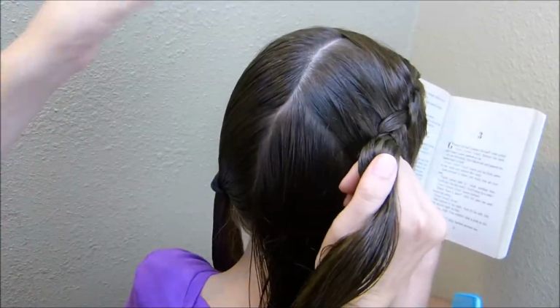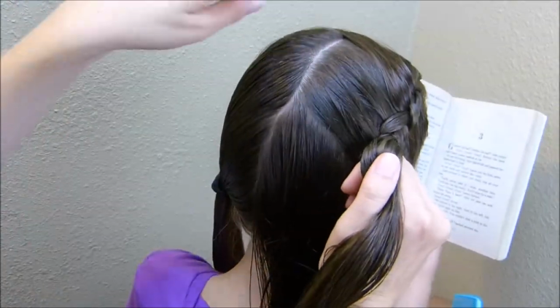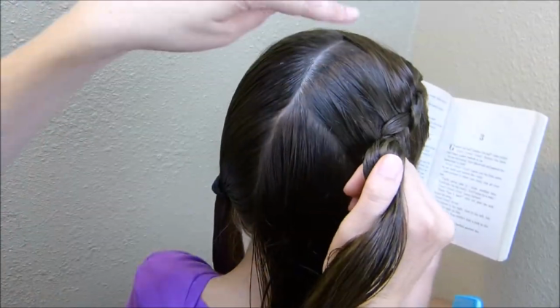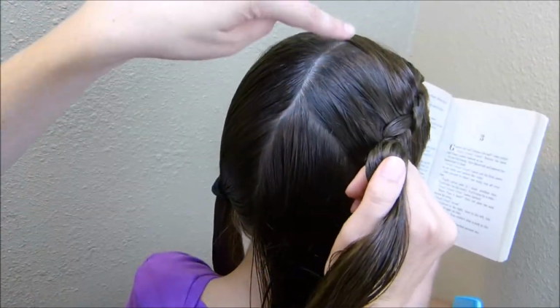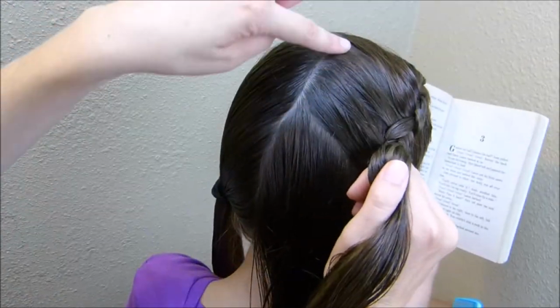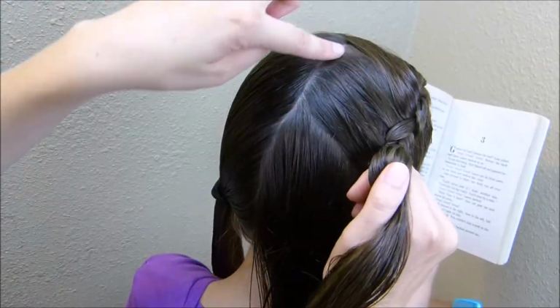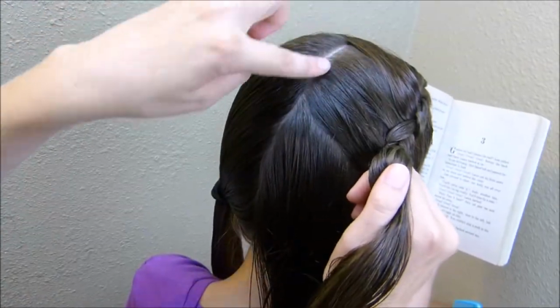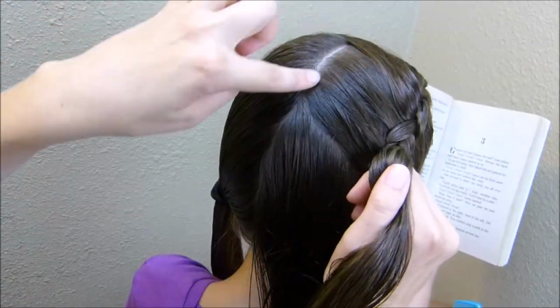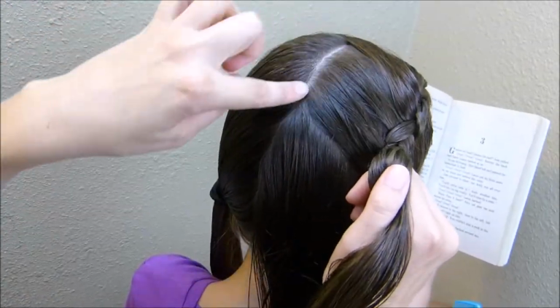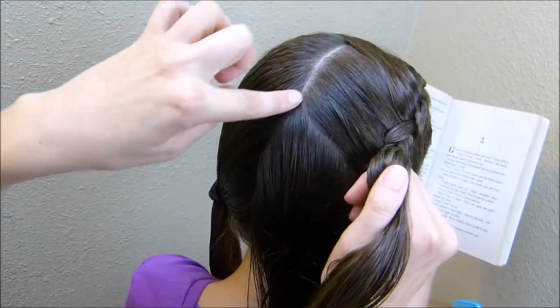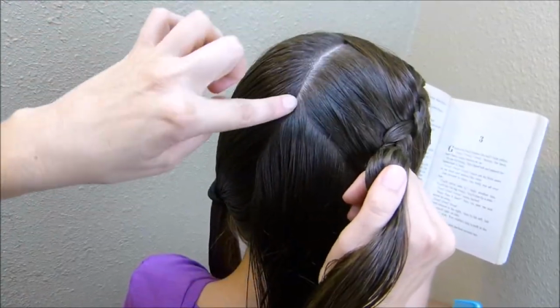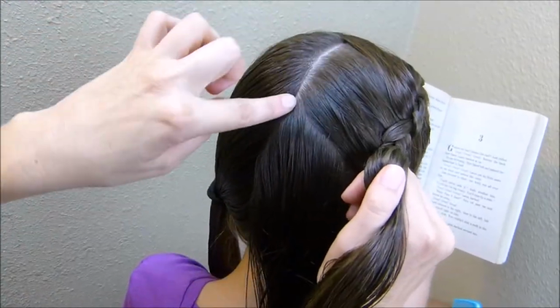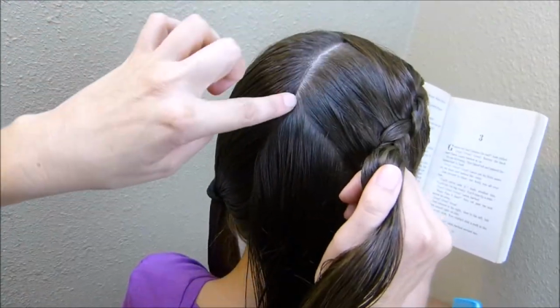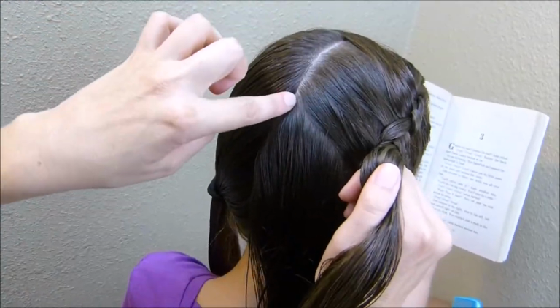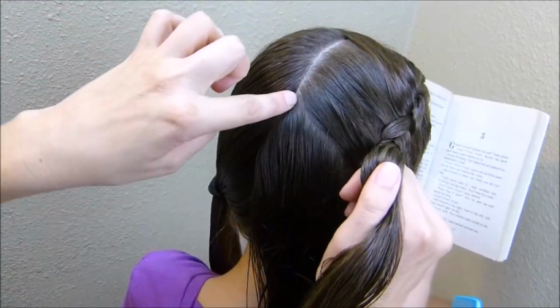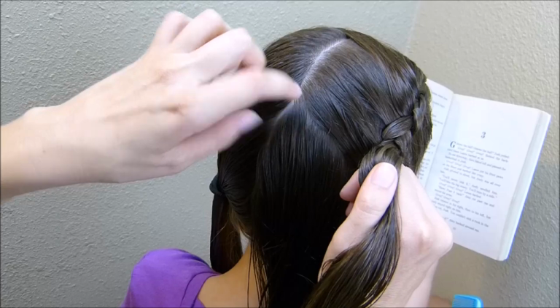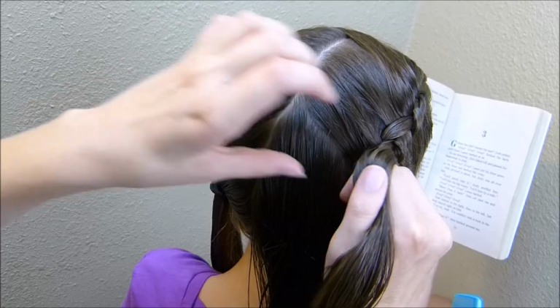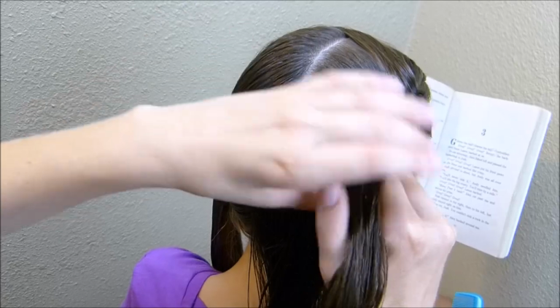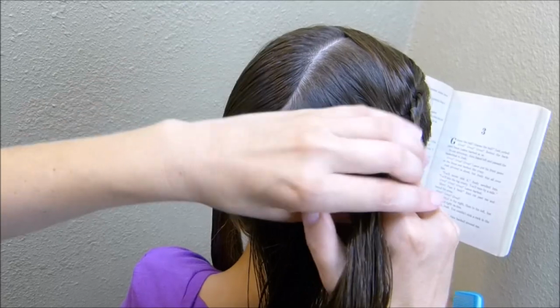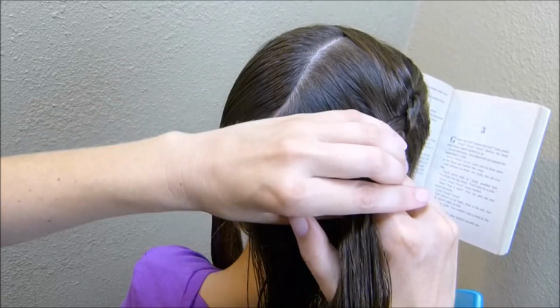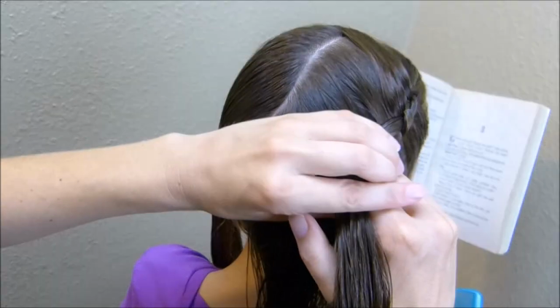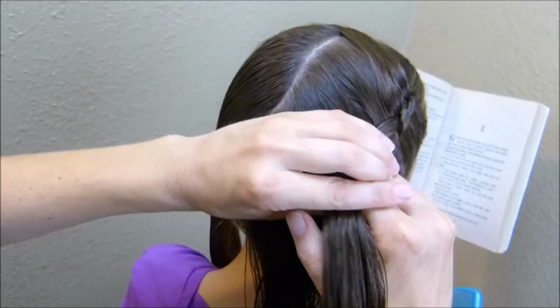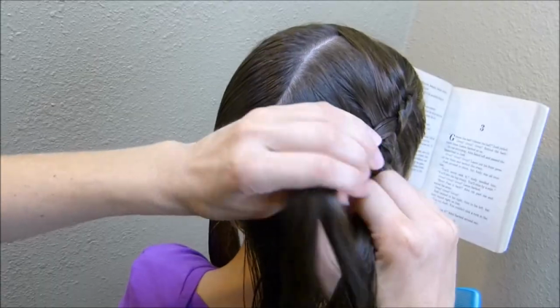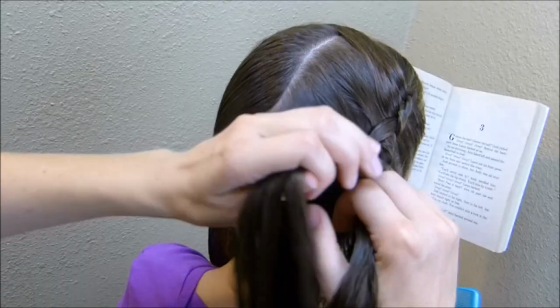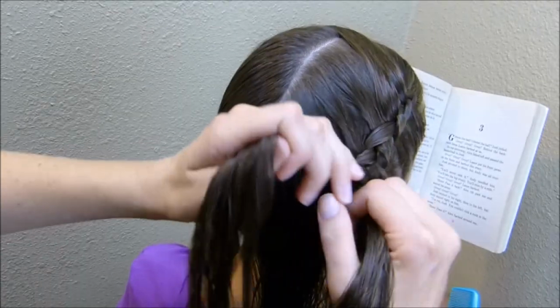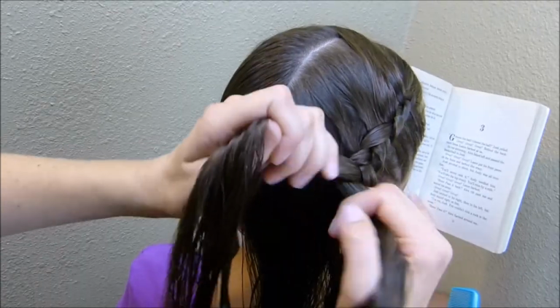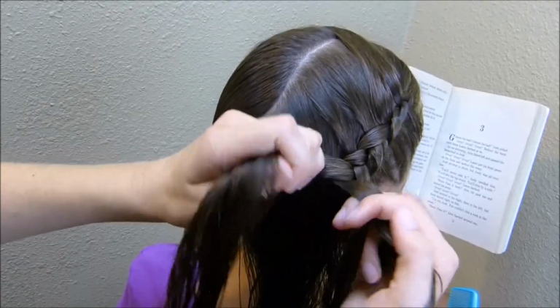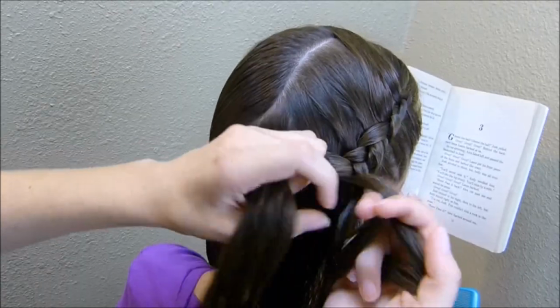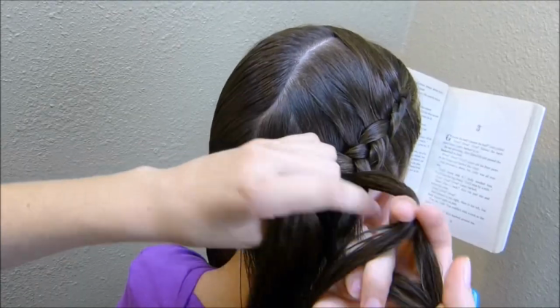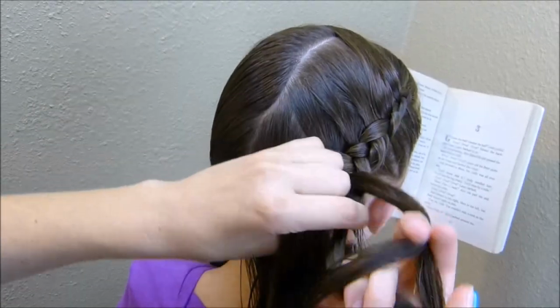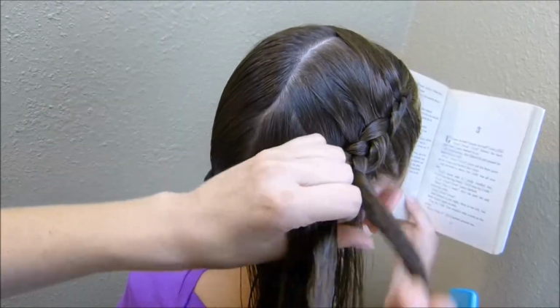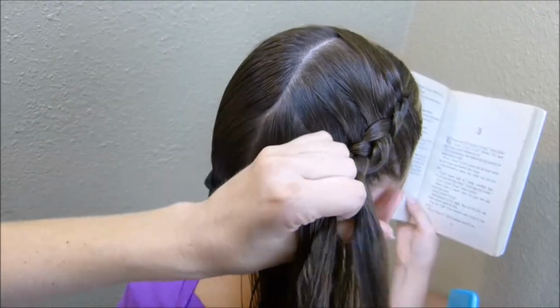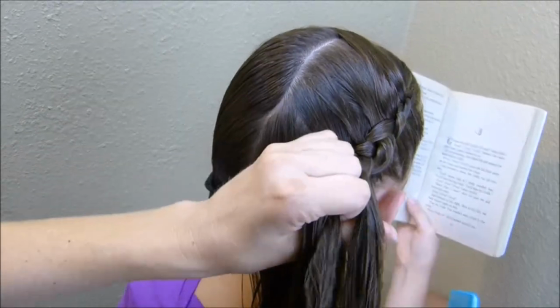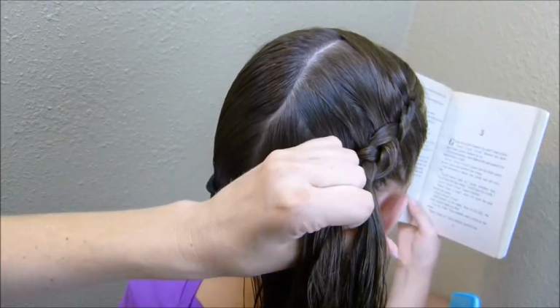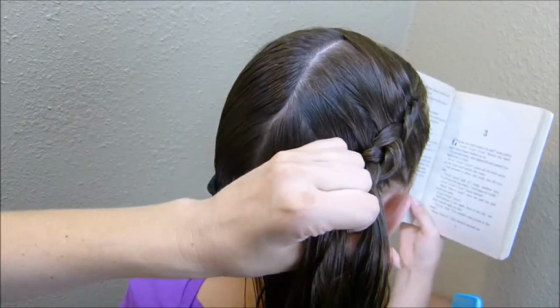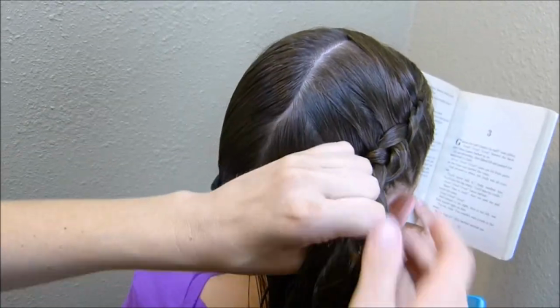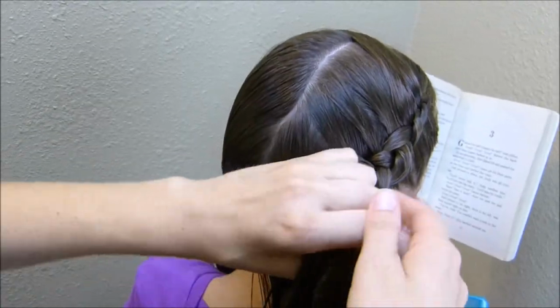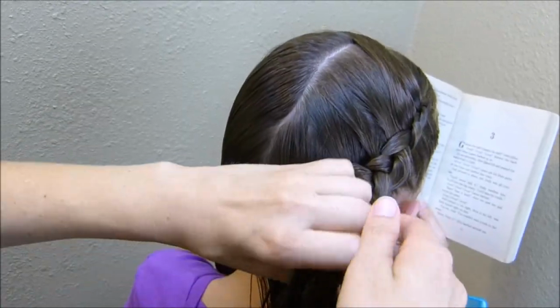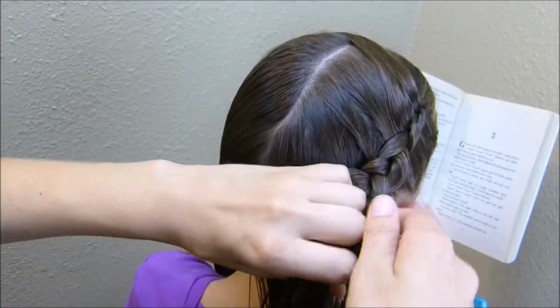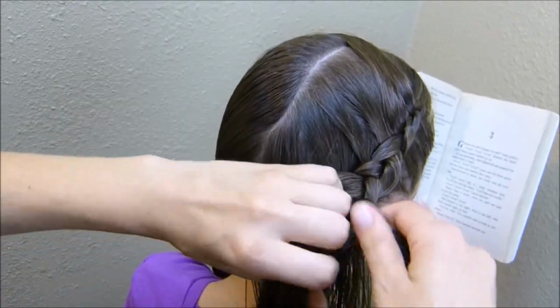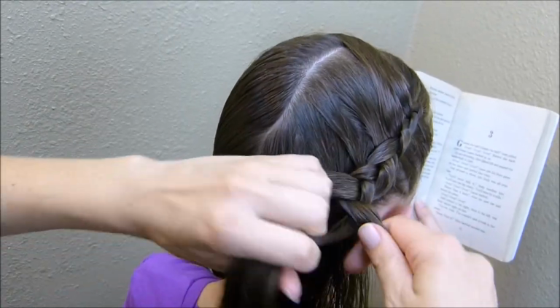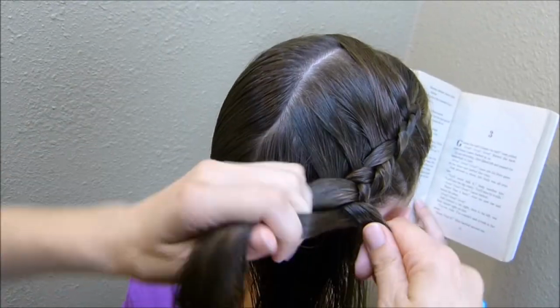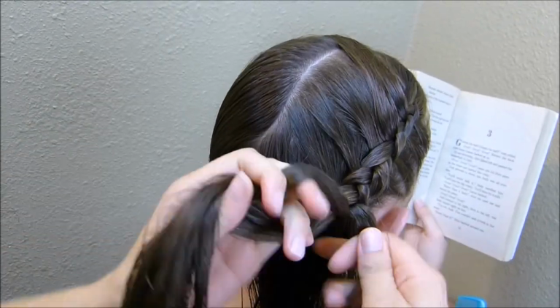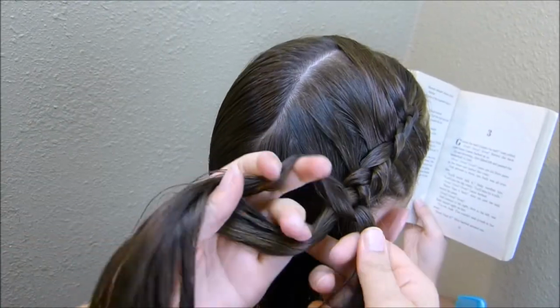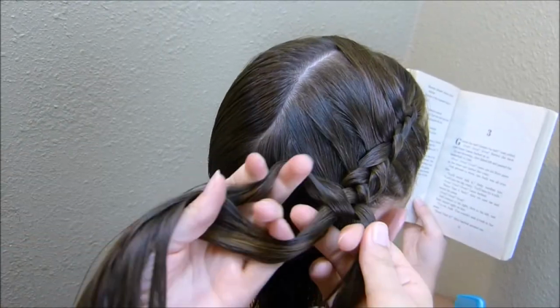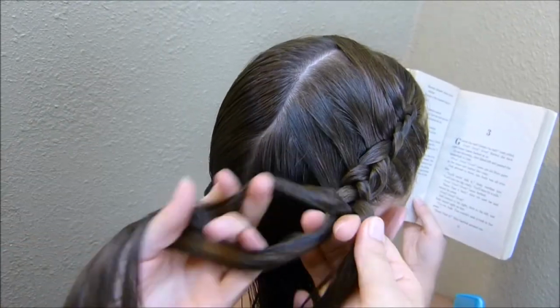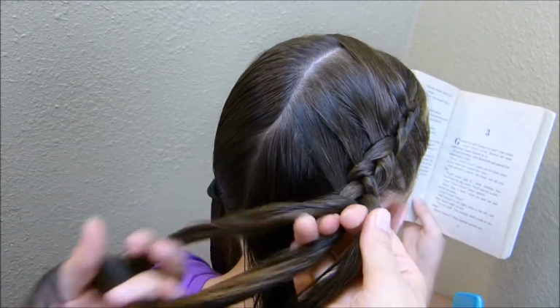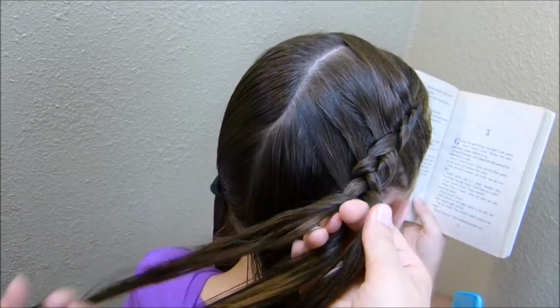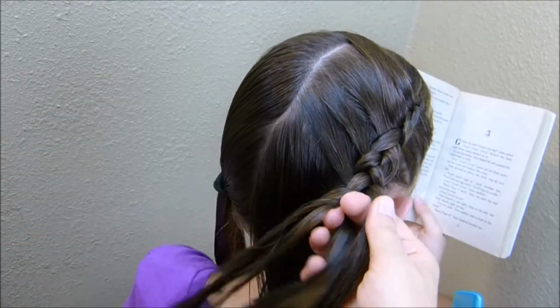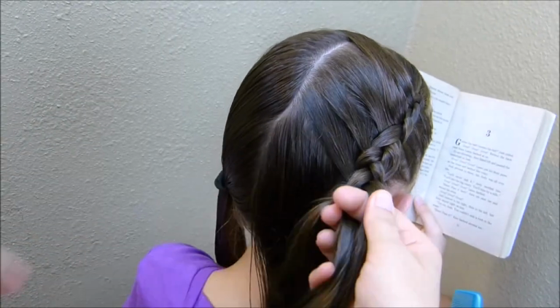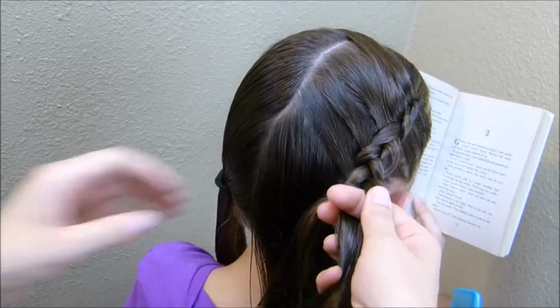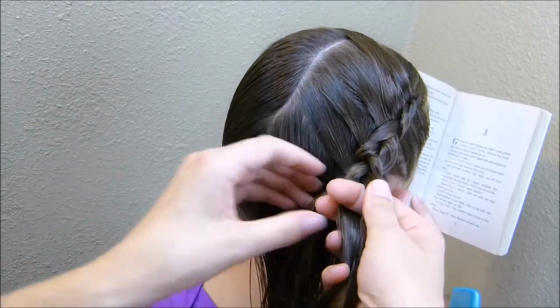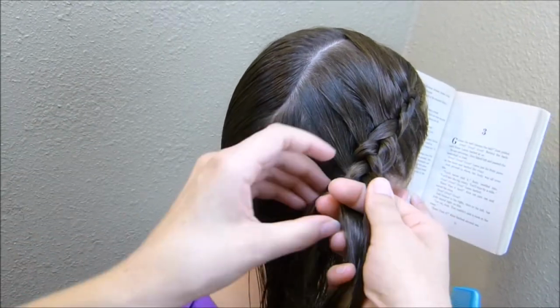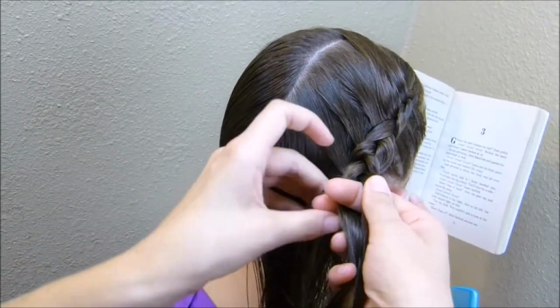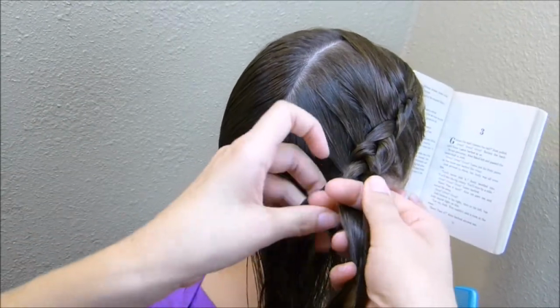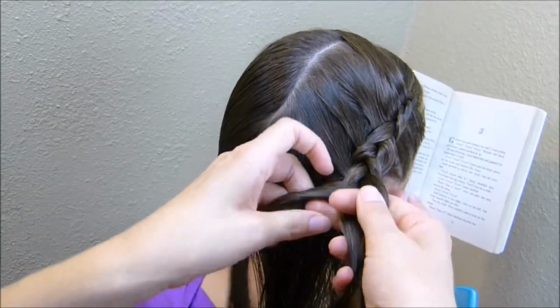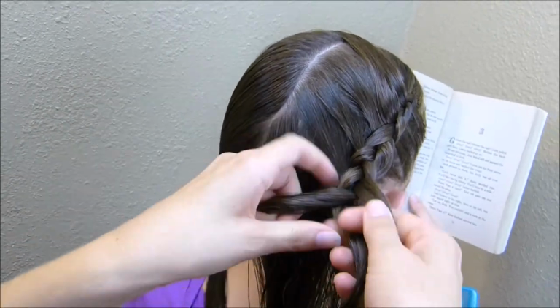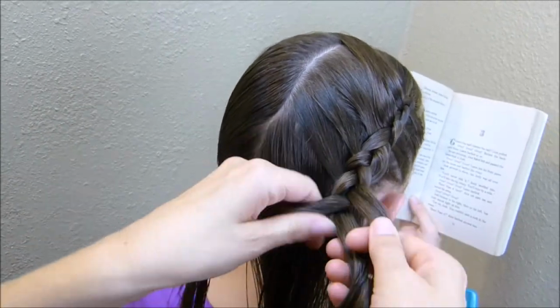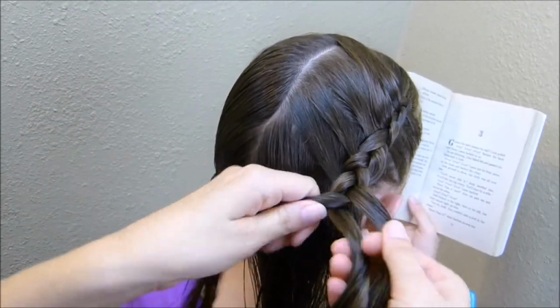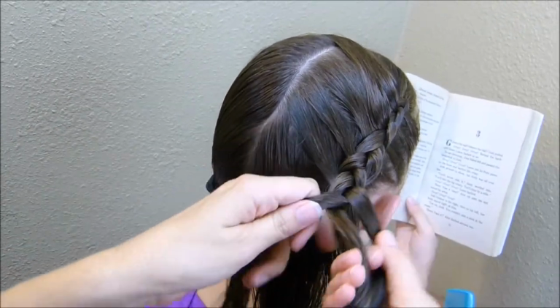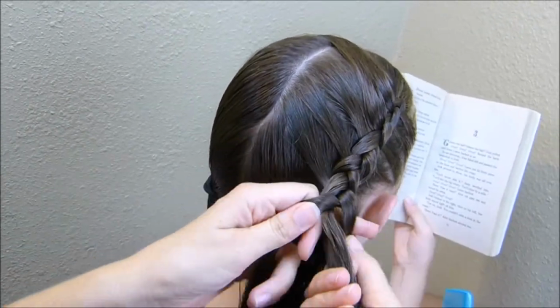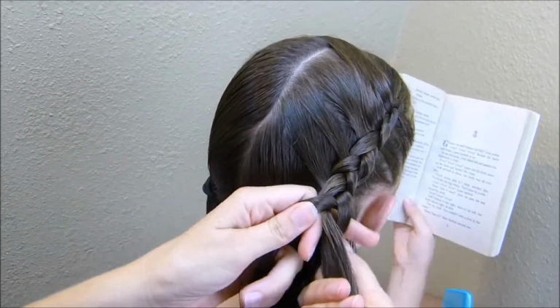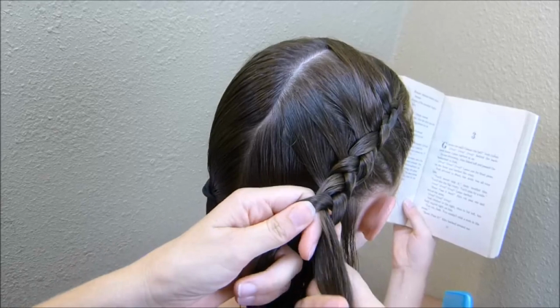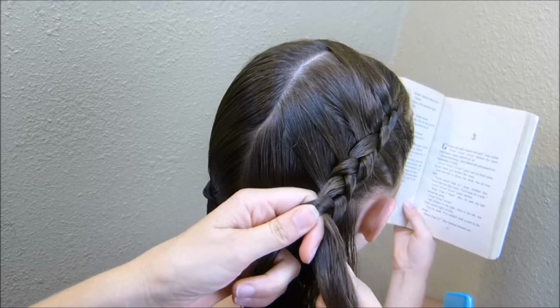Now that I'm about halfway down her head, I'm just going to tie this side off for a minute while I work on the other side.